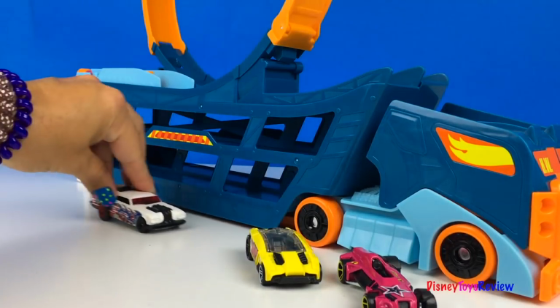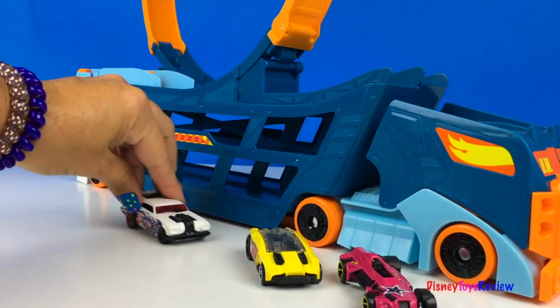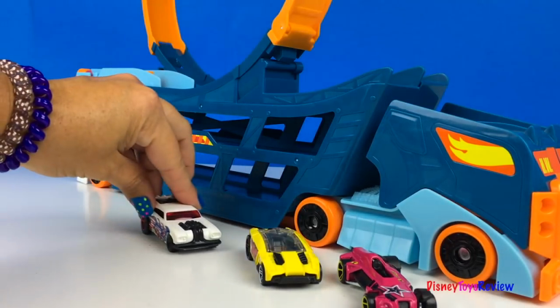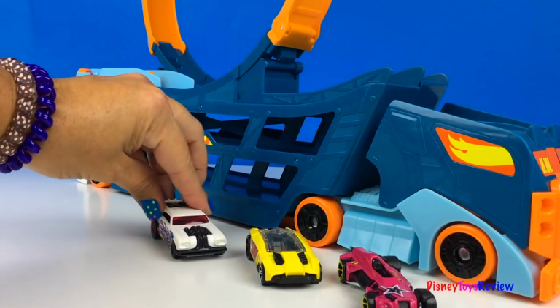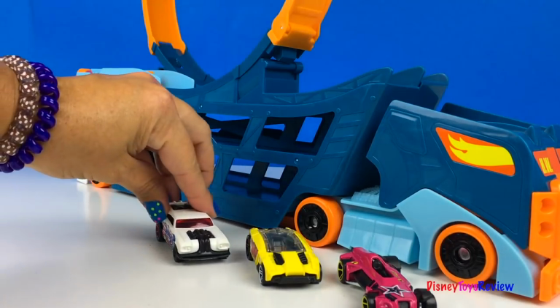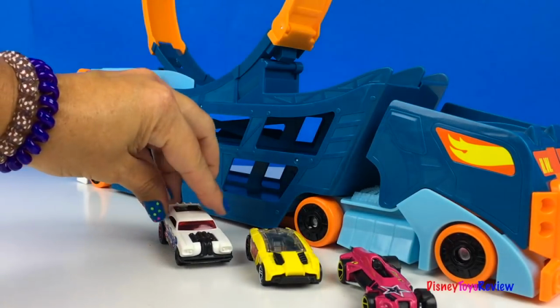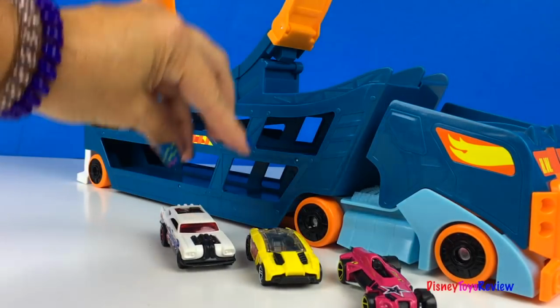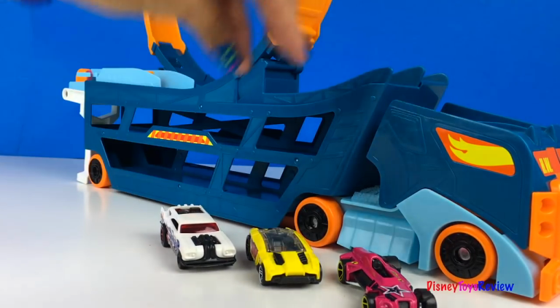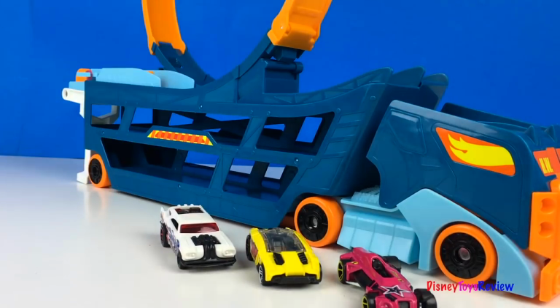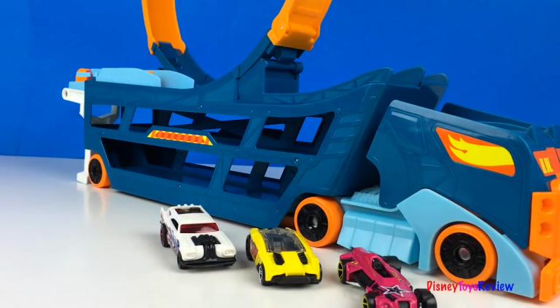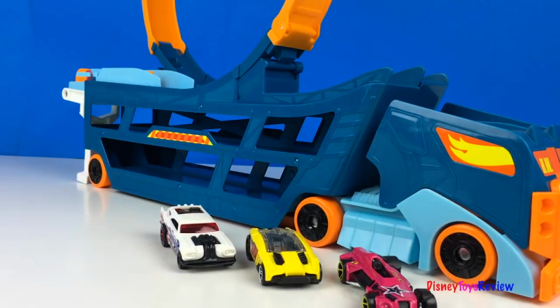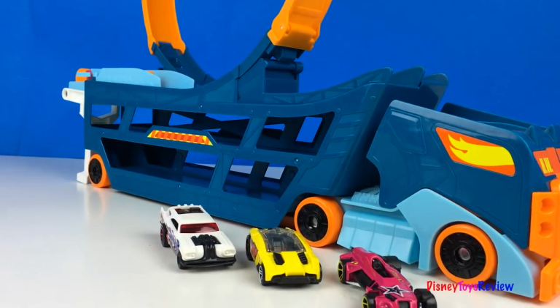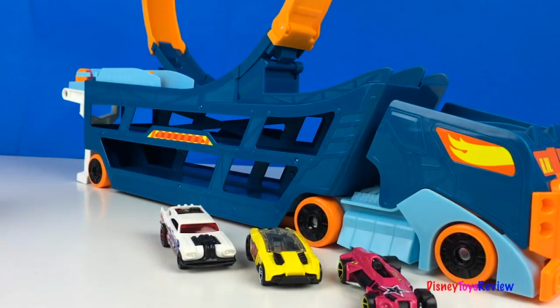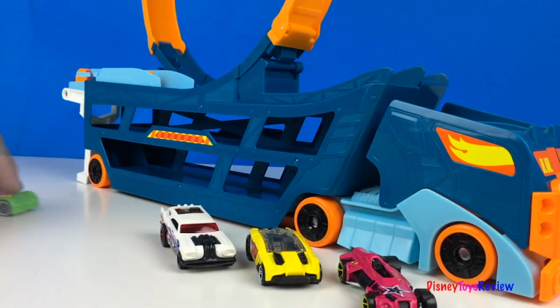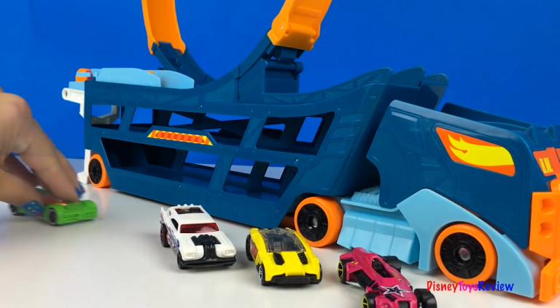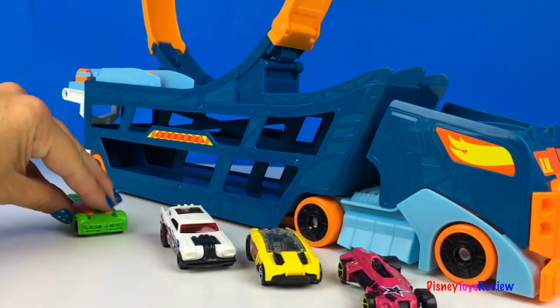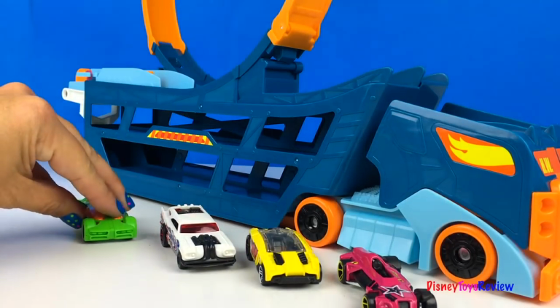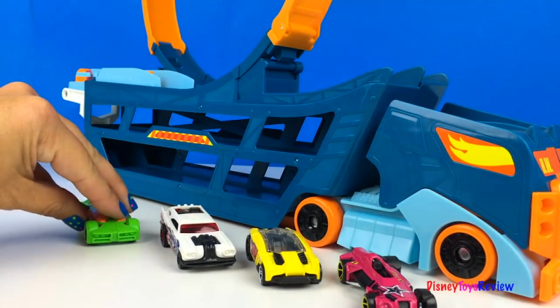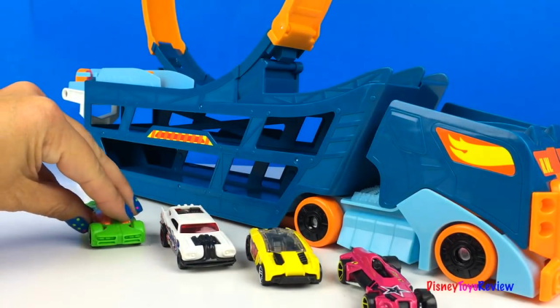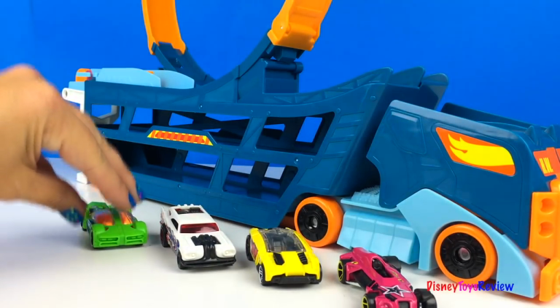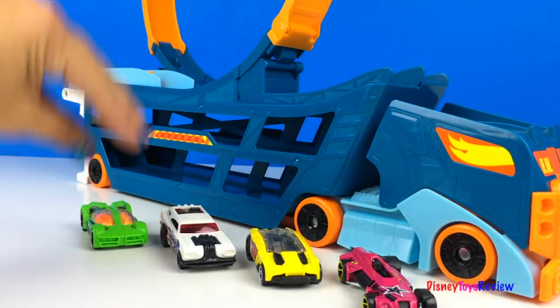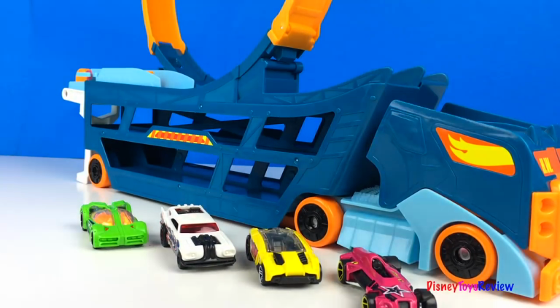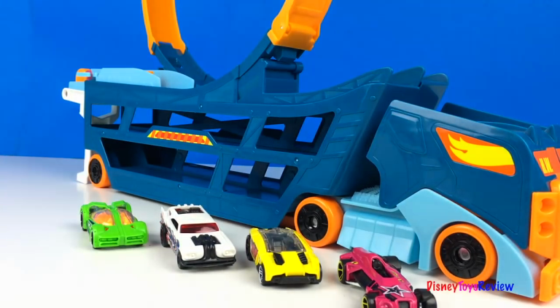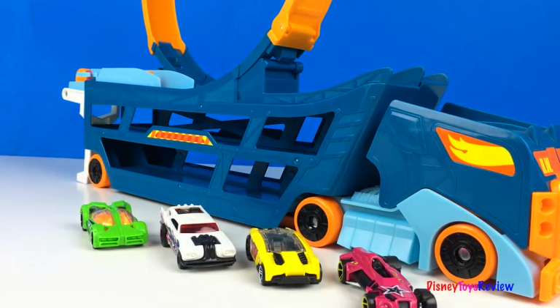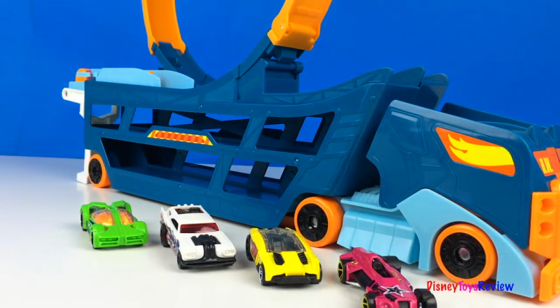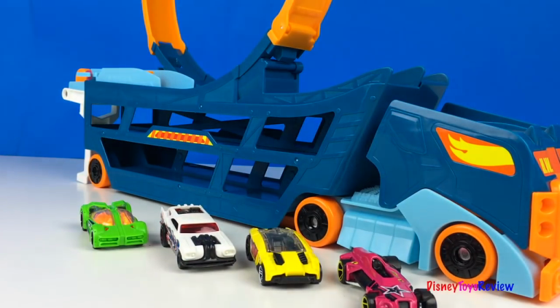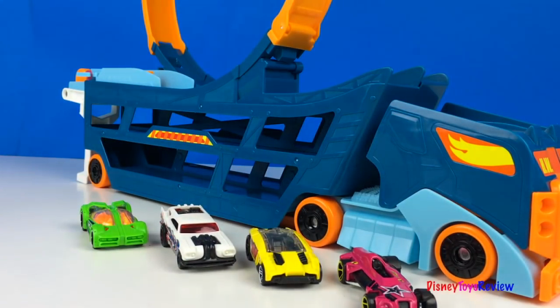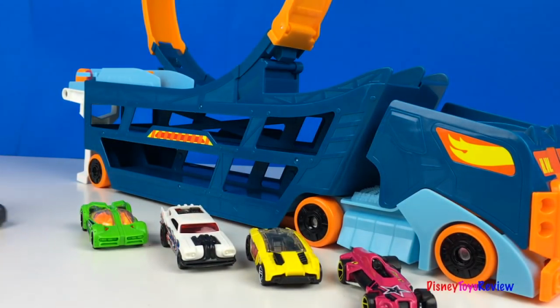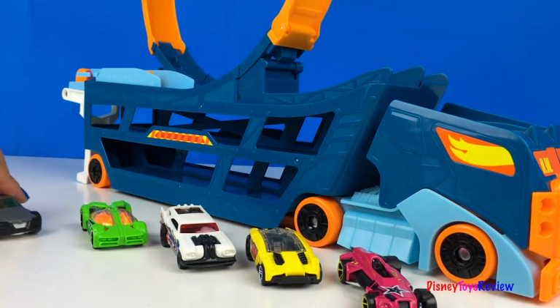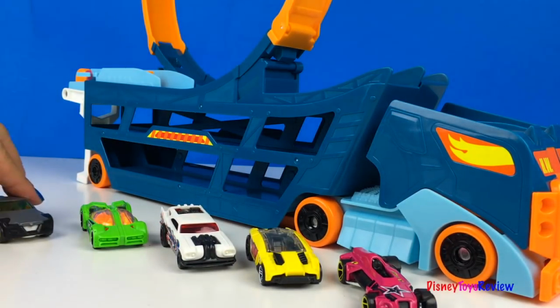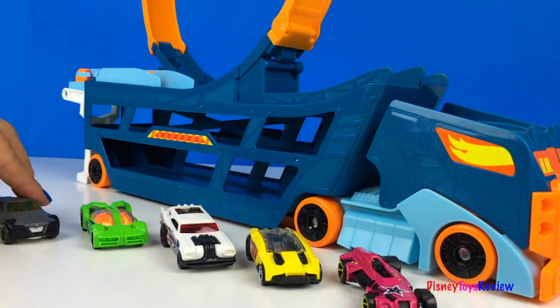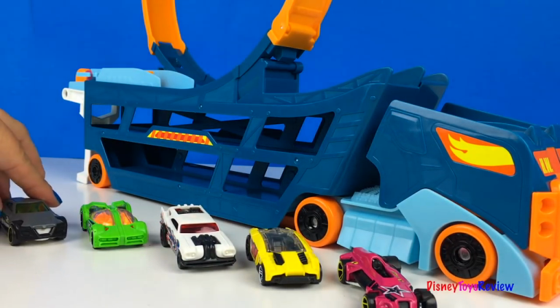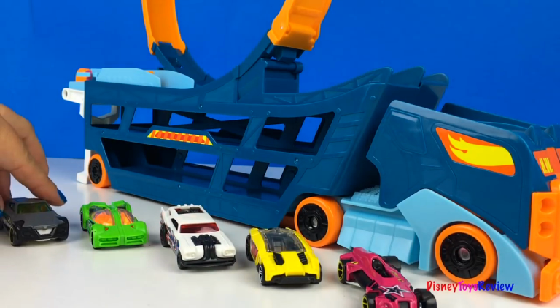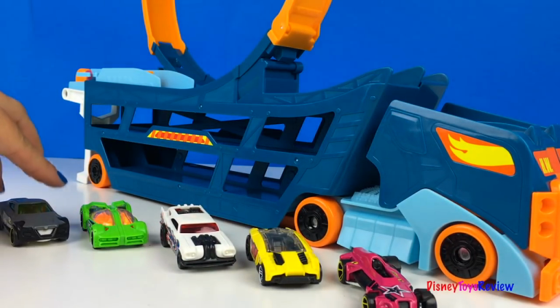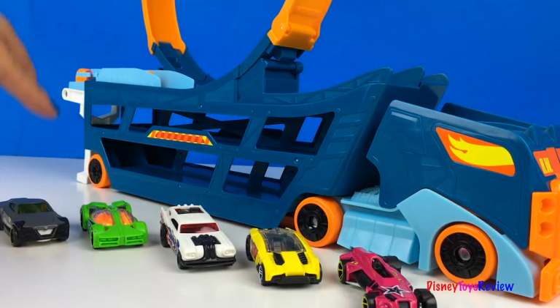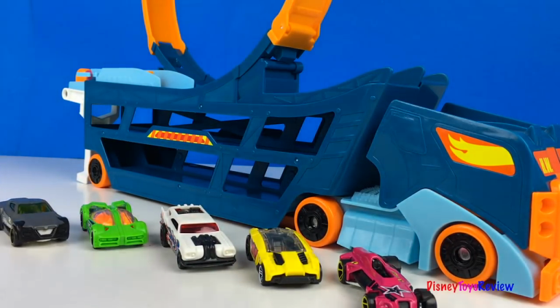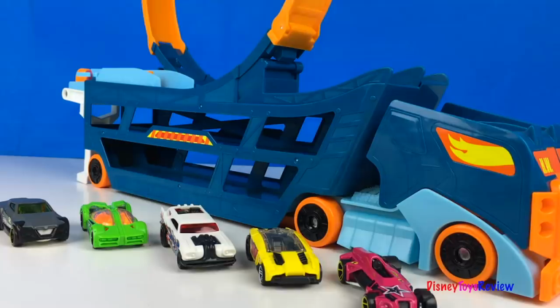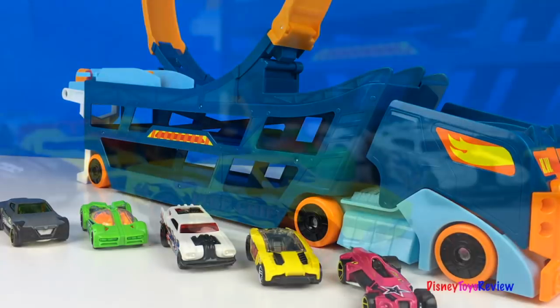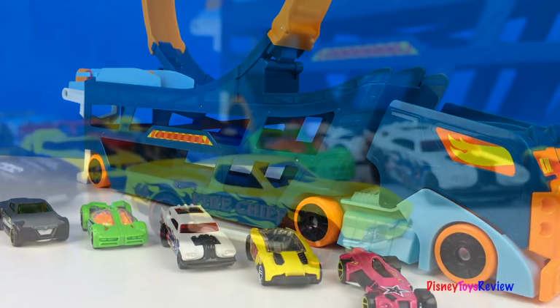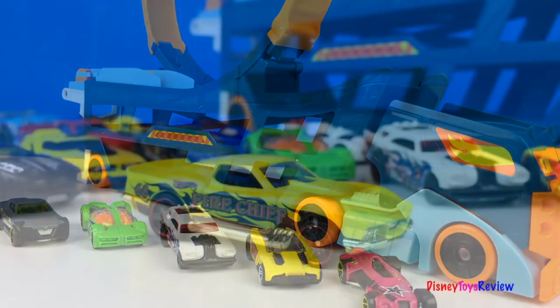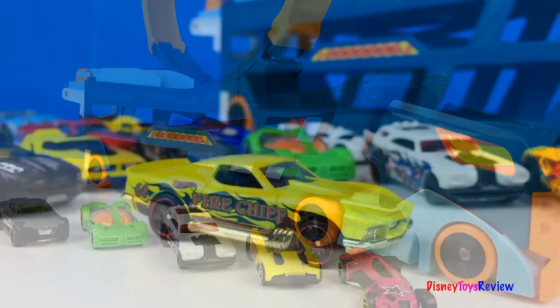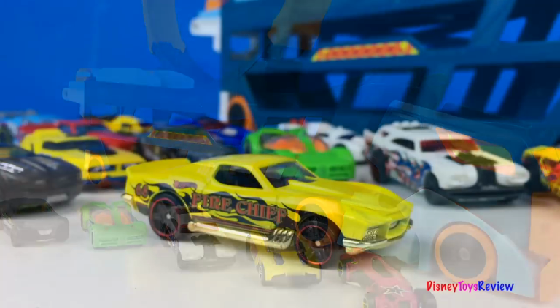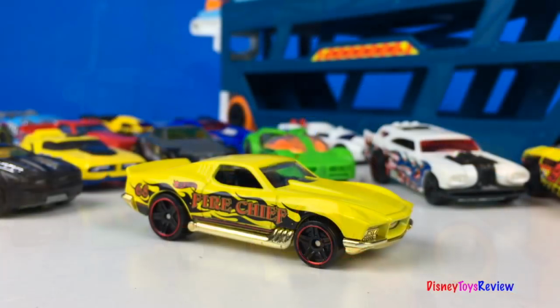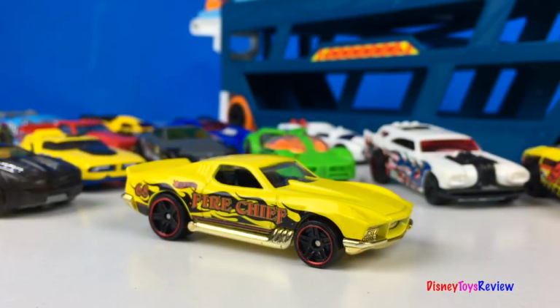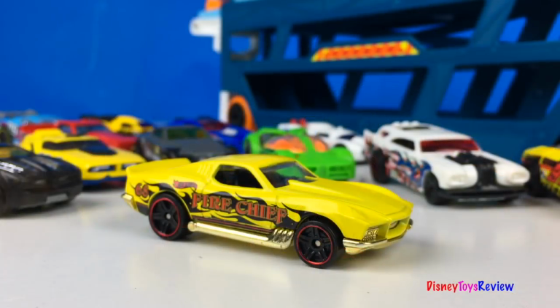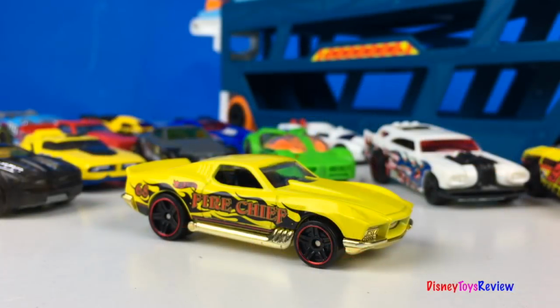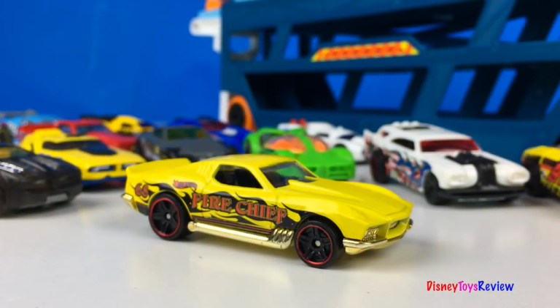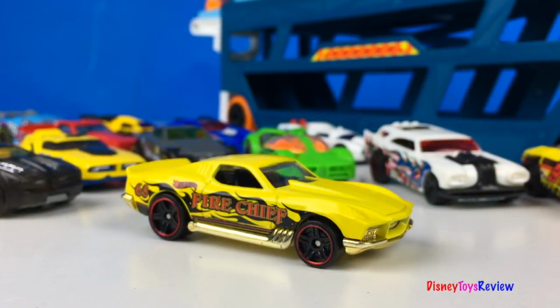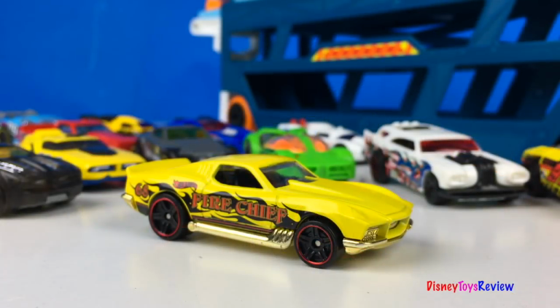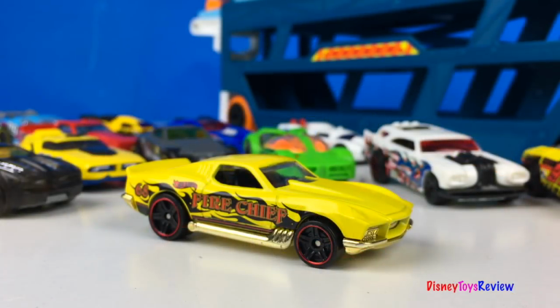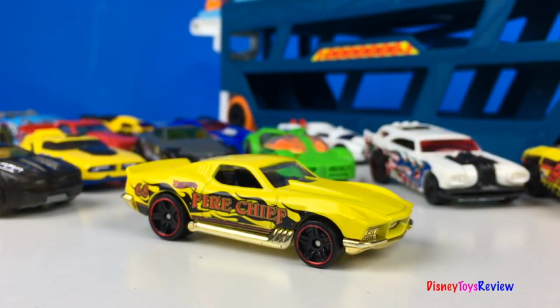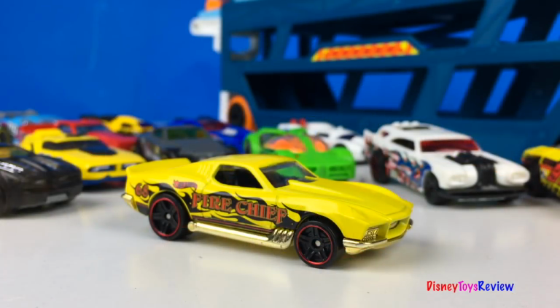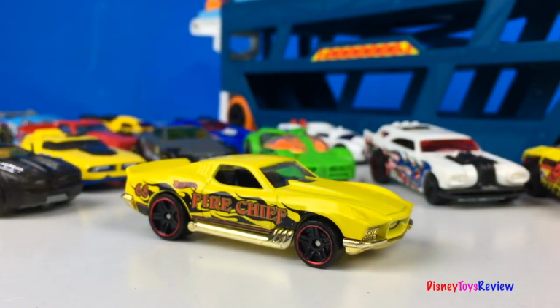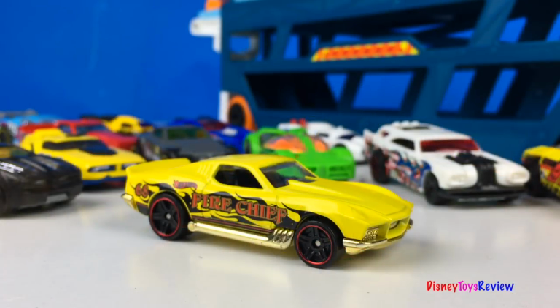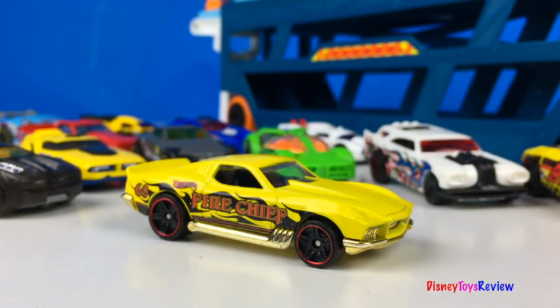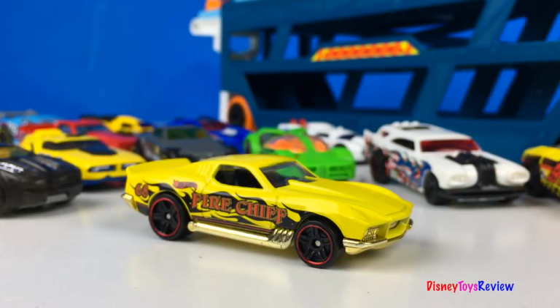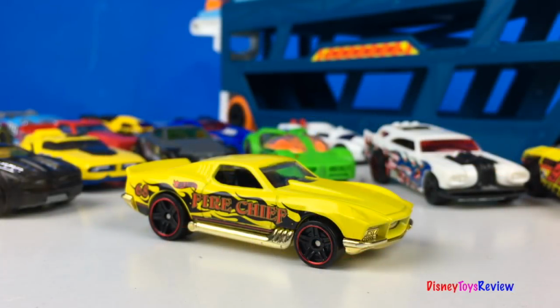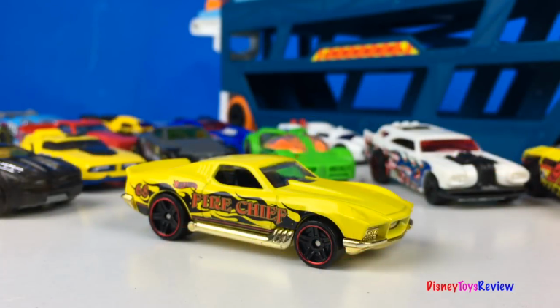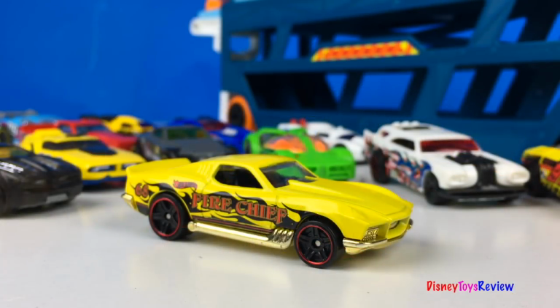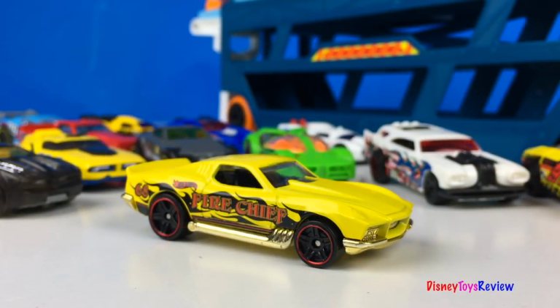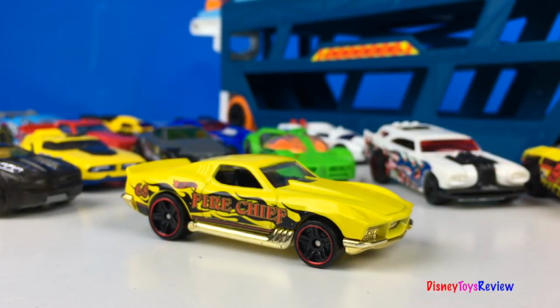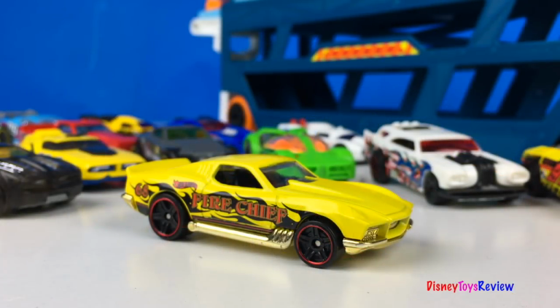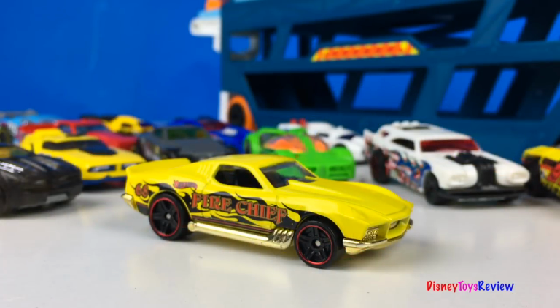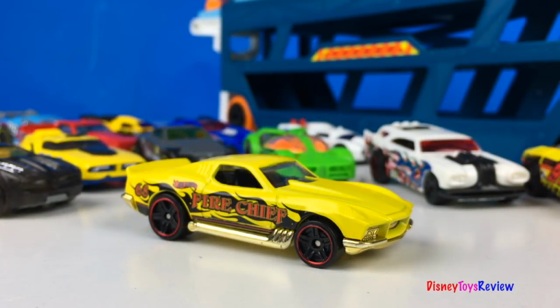Wow, look at all these cars. They're ready to ride on the transporter.